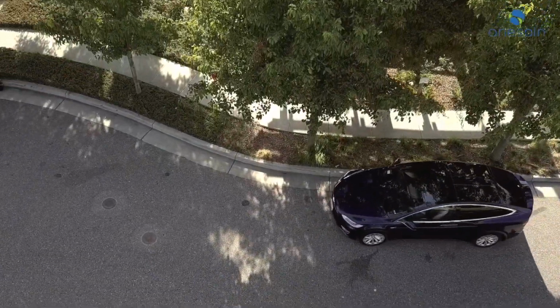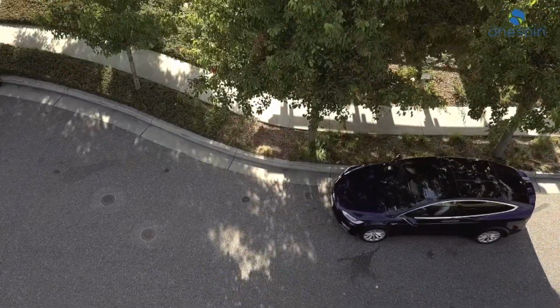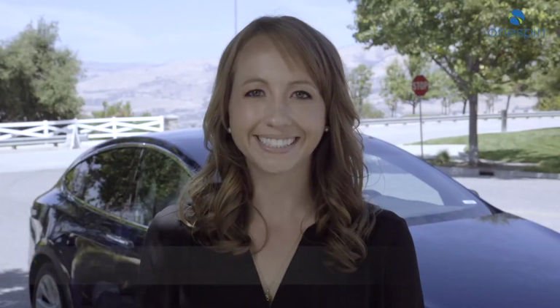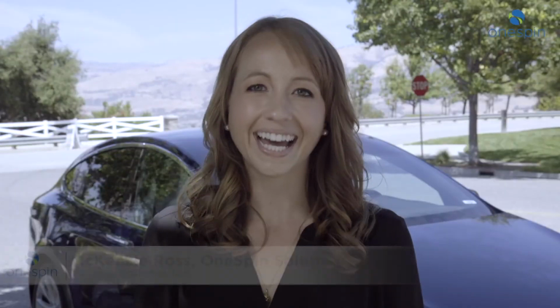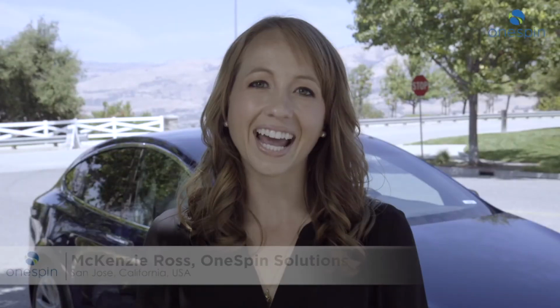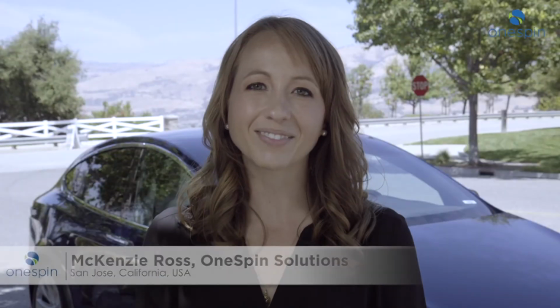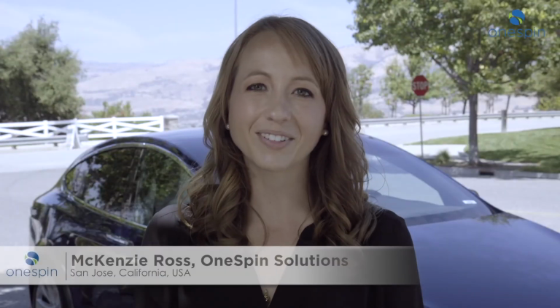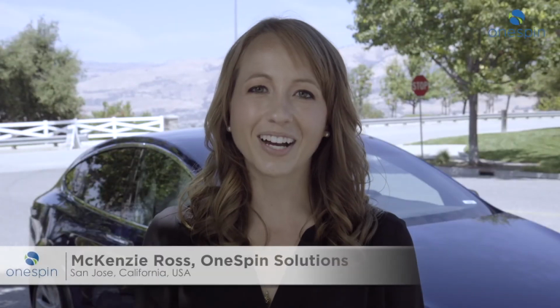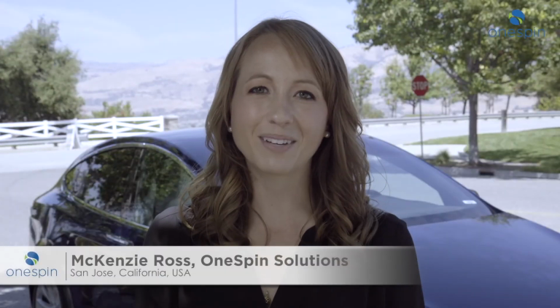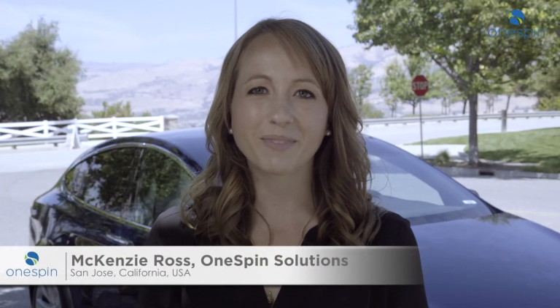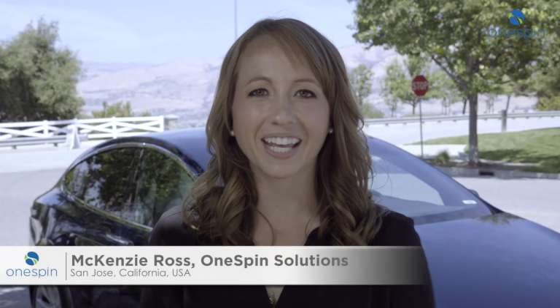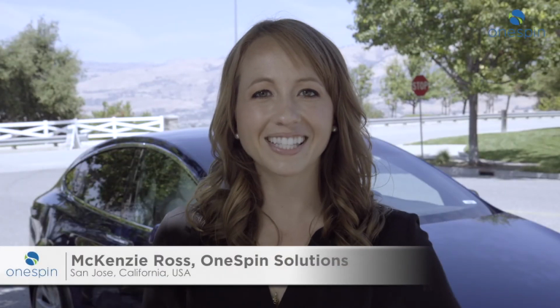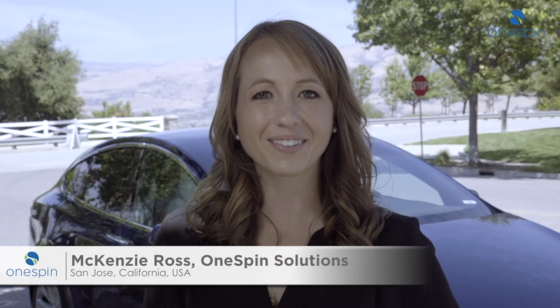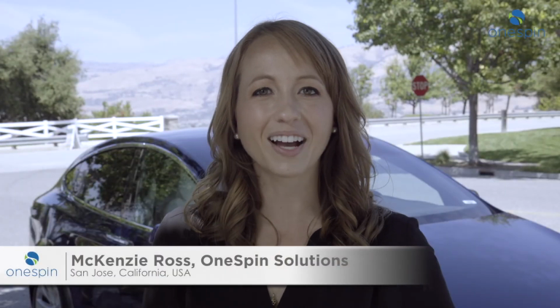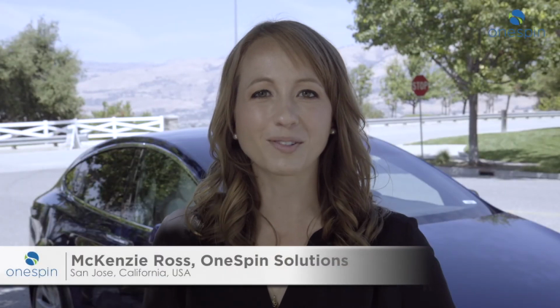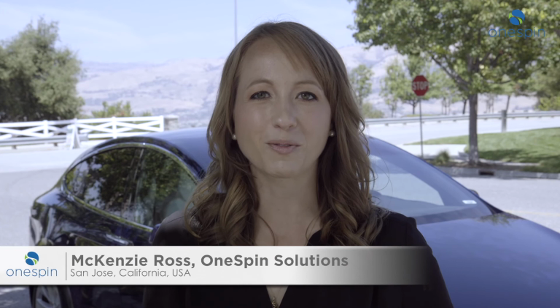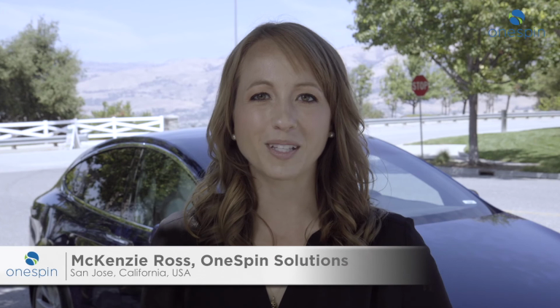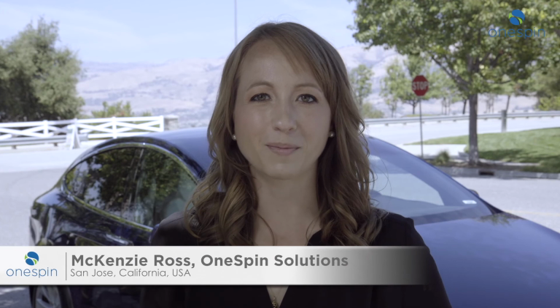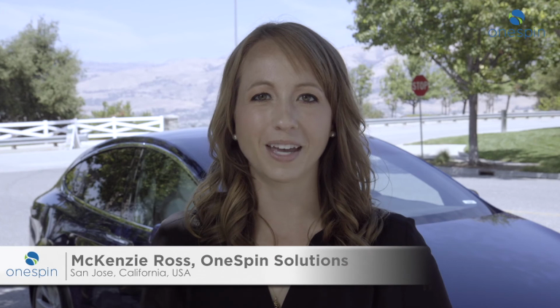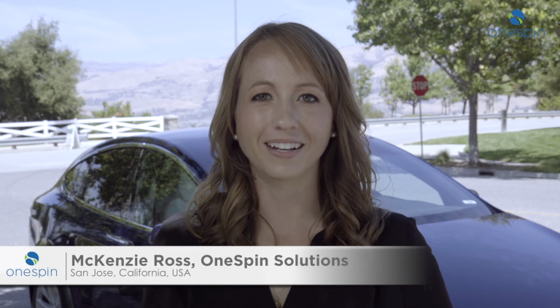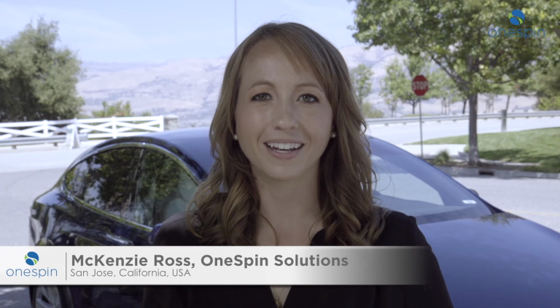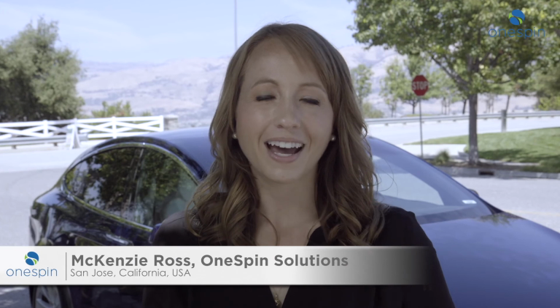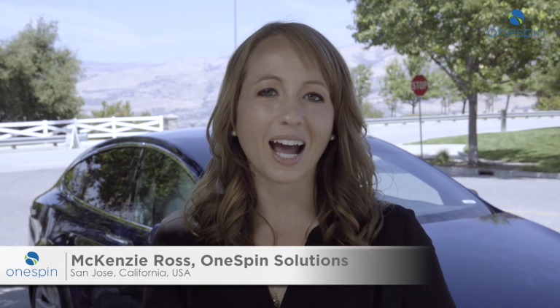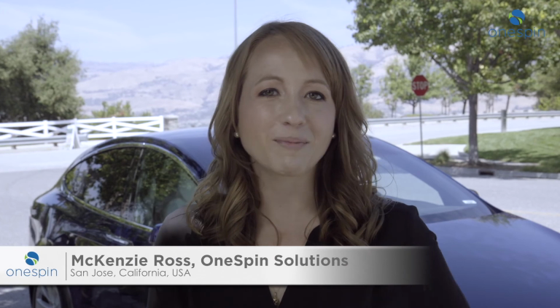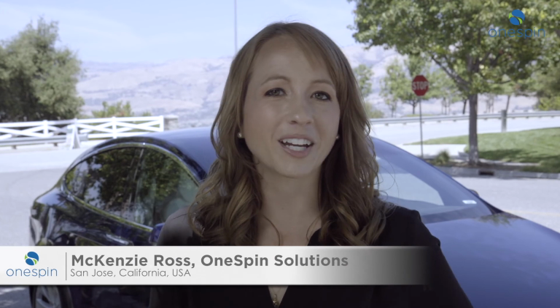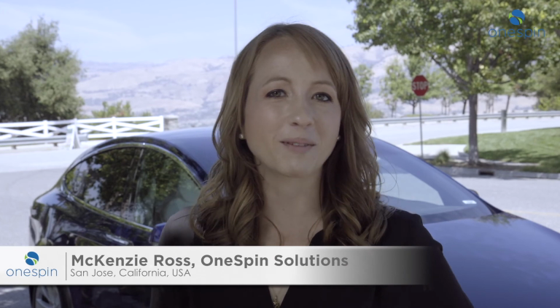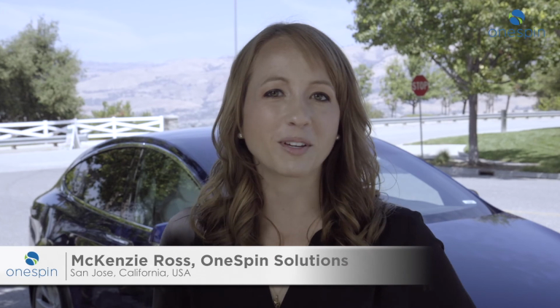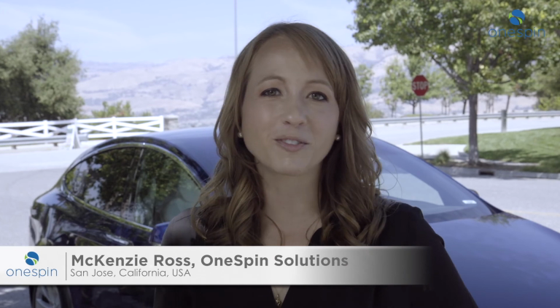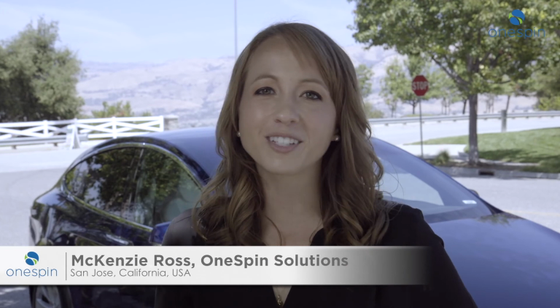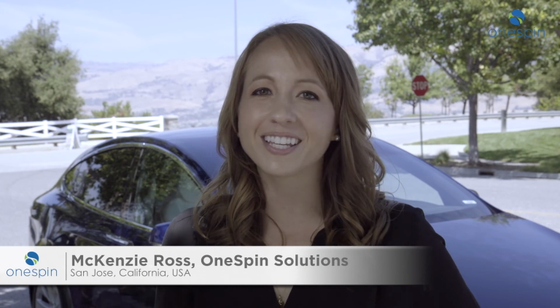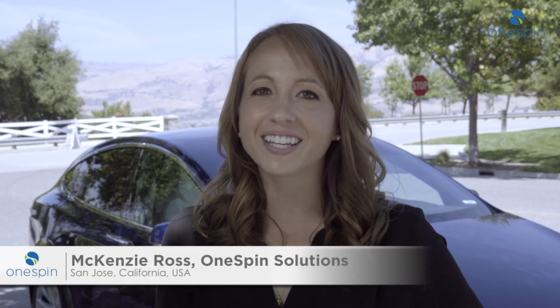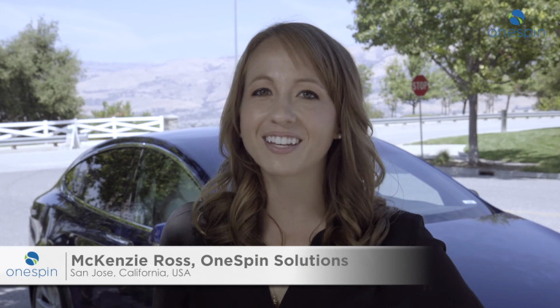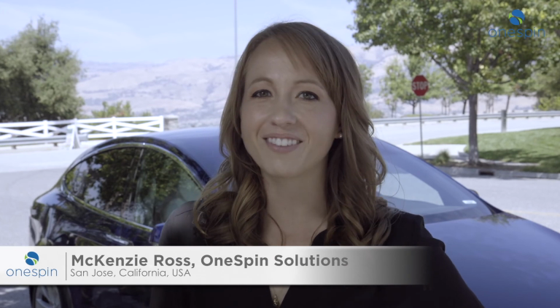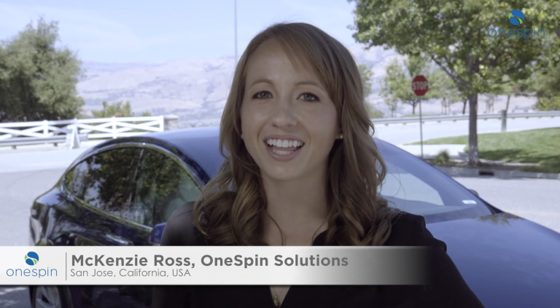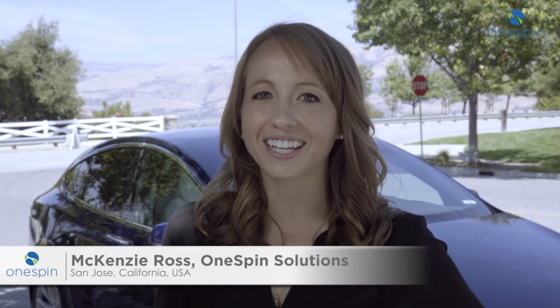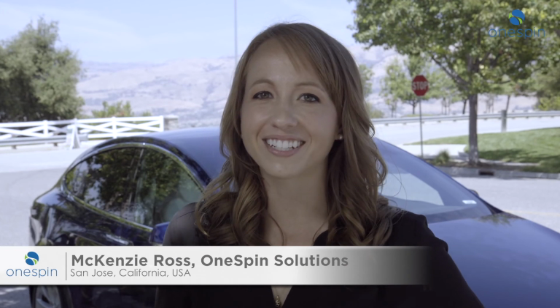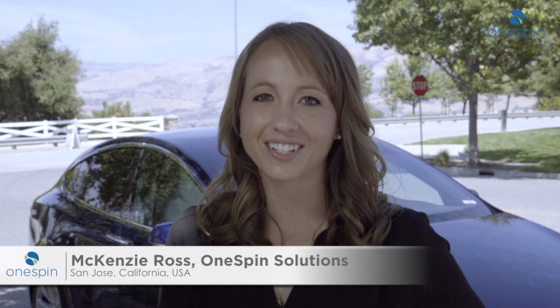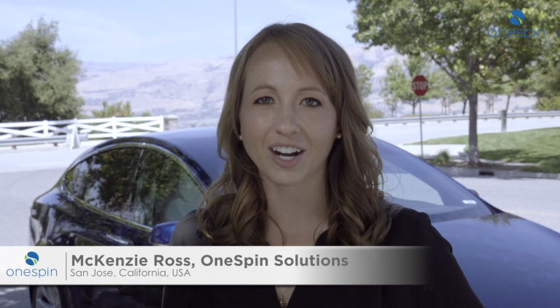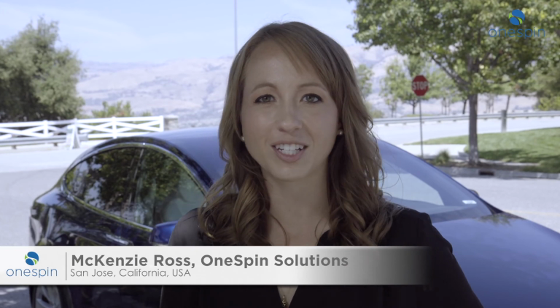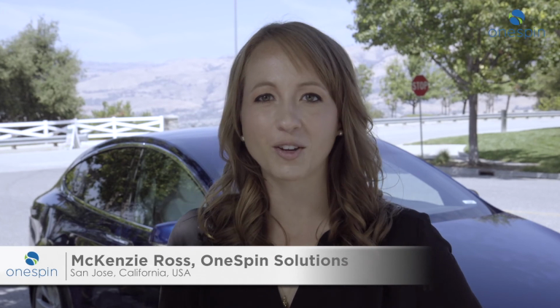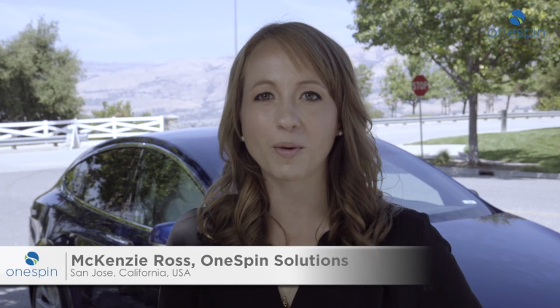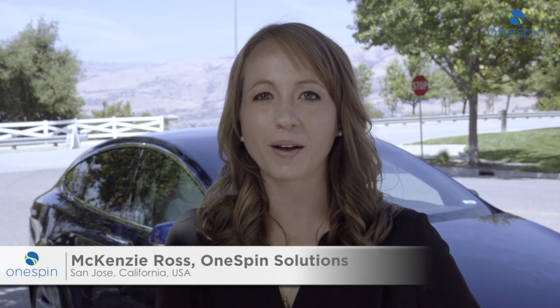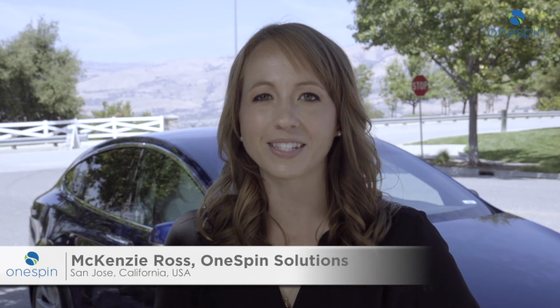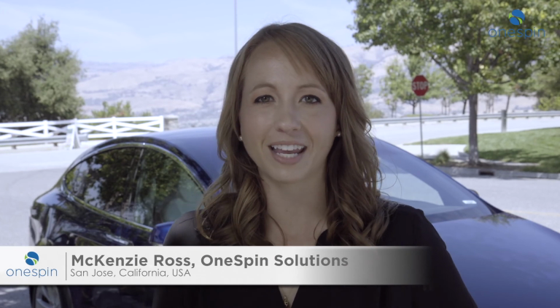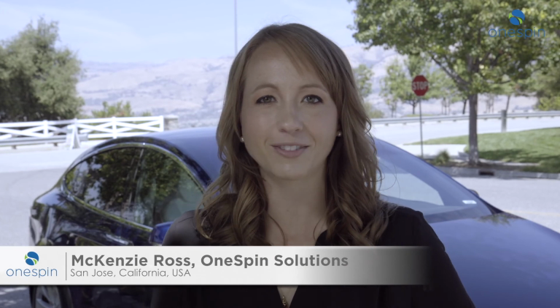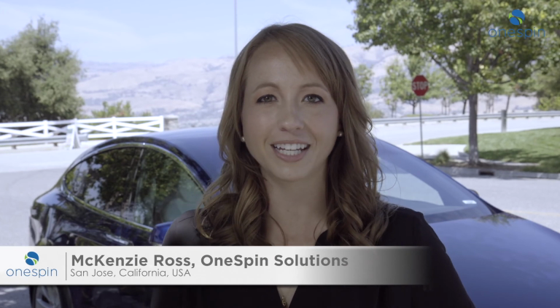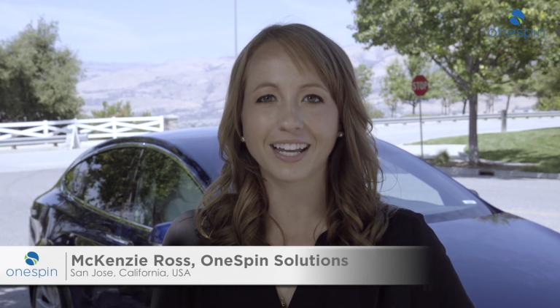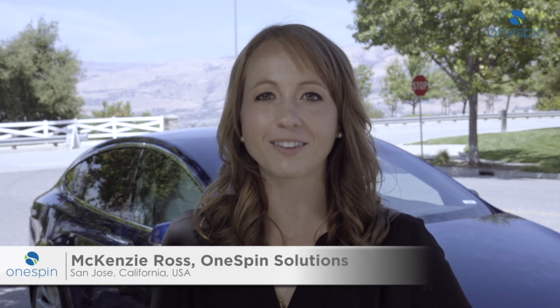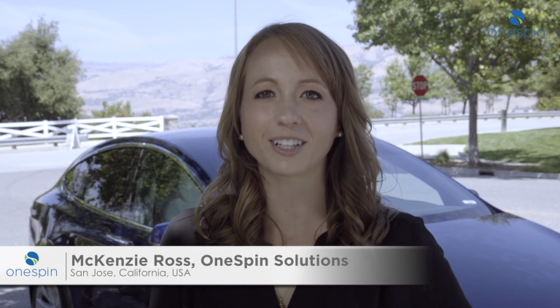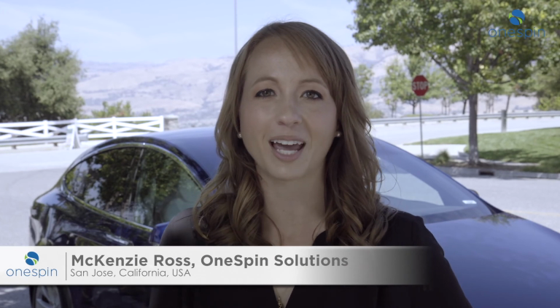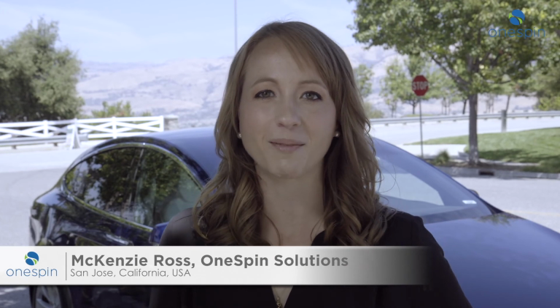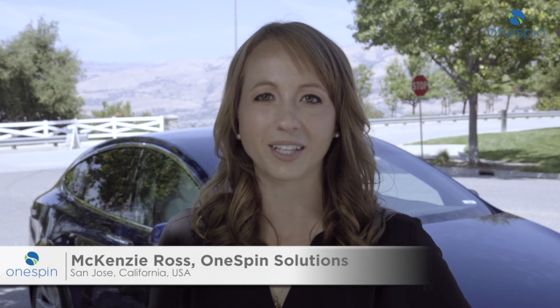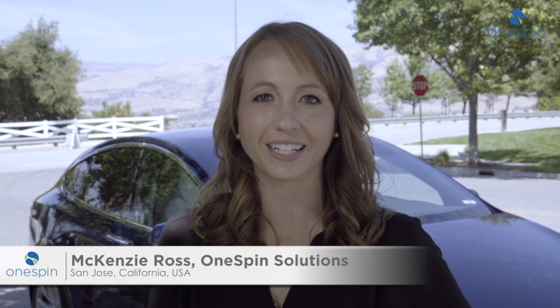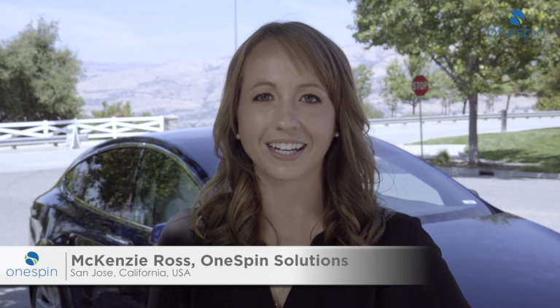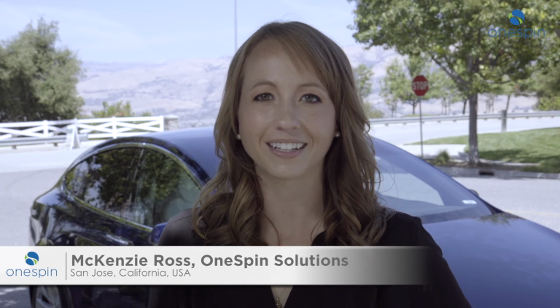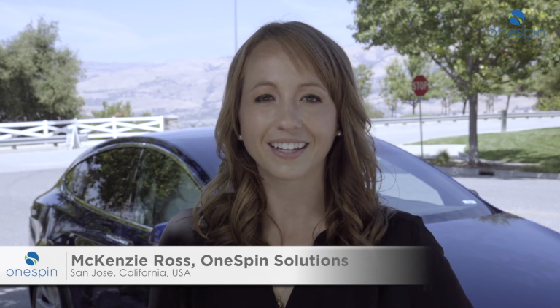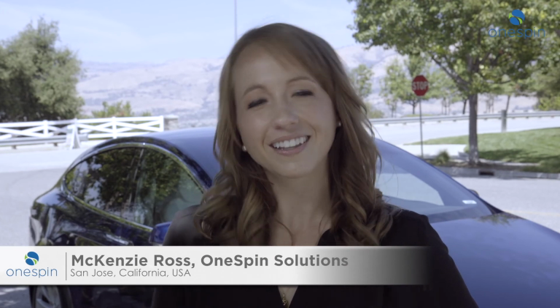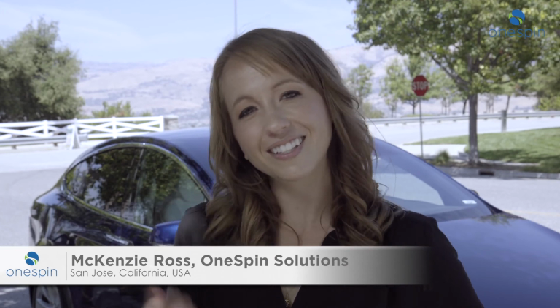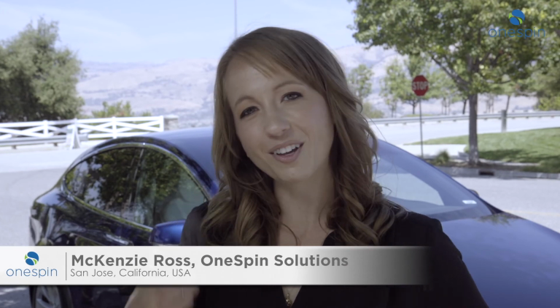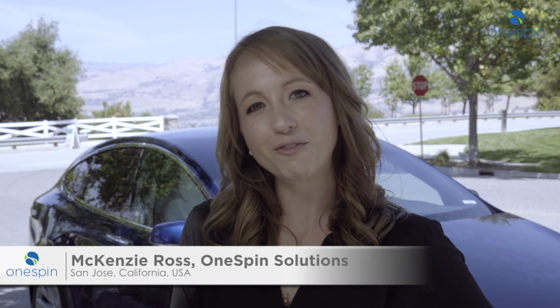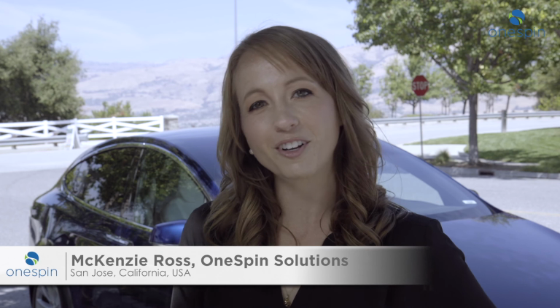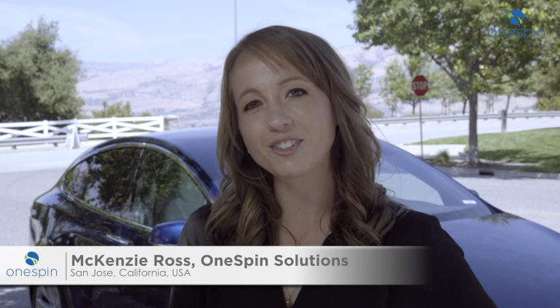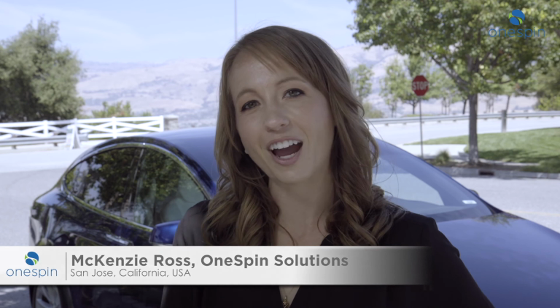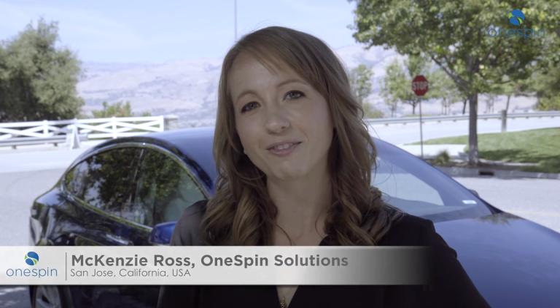Hi everyone, Mackenzie Ross with OneSpin. I'm here in beautiful Silicon Valley to talk to you about safety and reliability. Let's go for a drive.